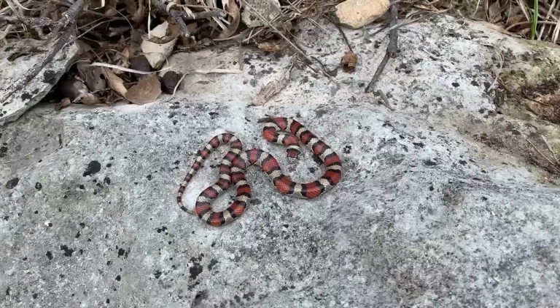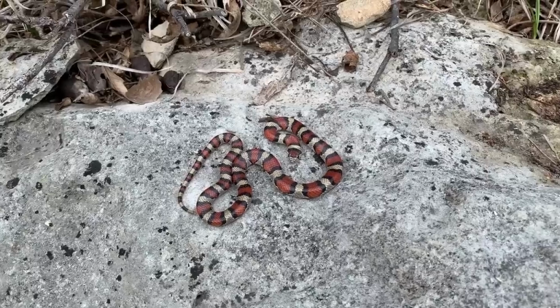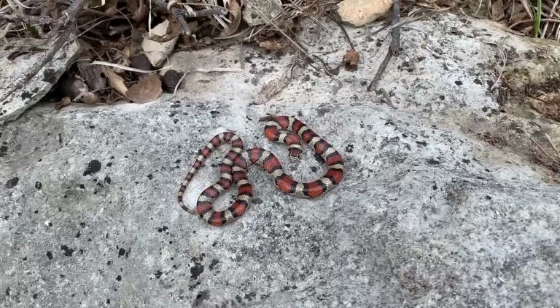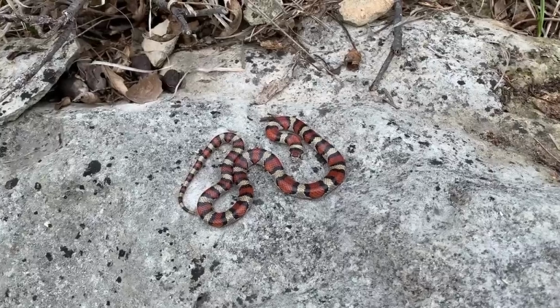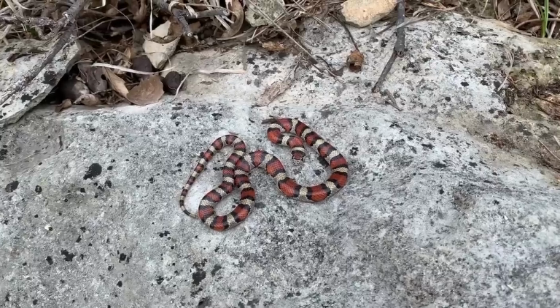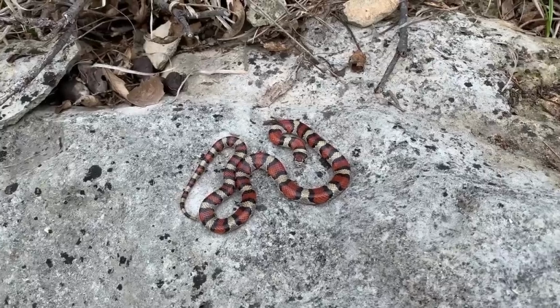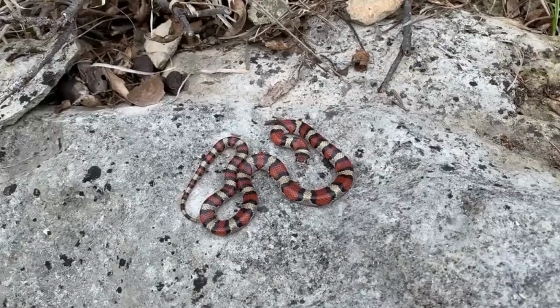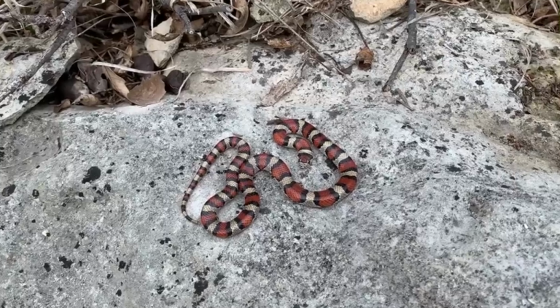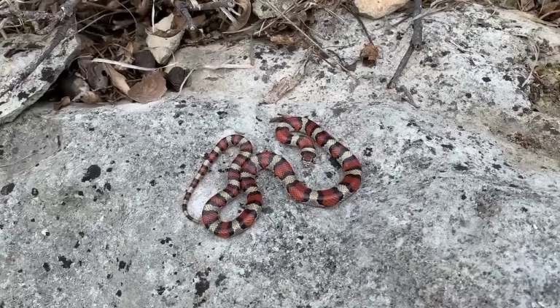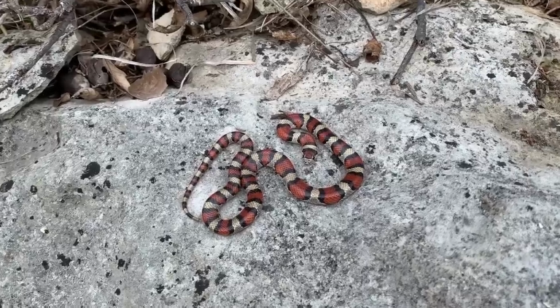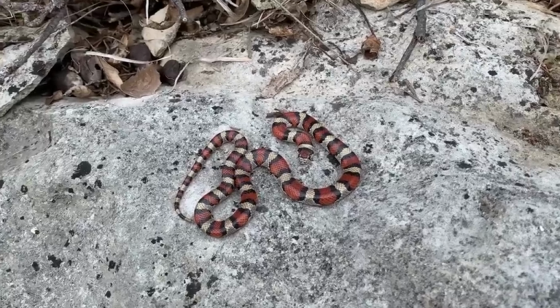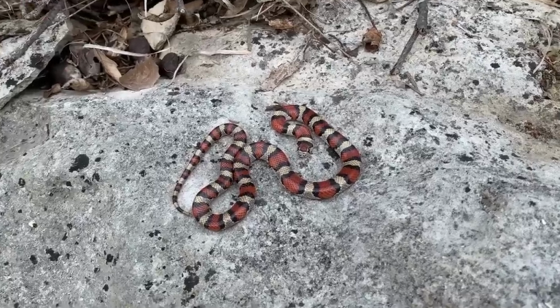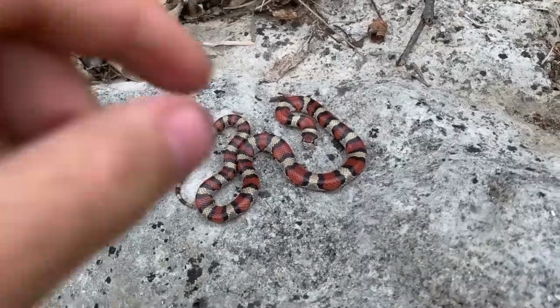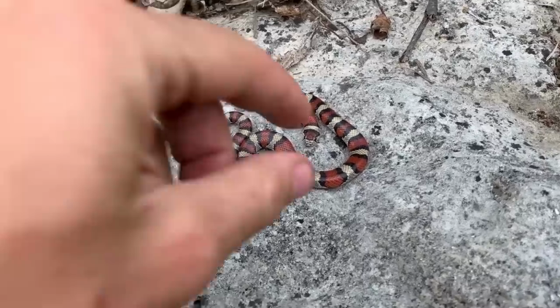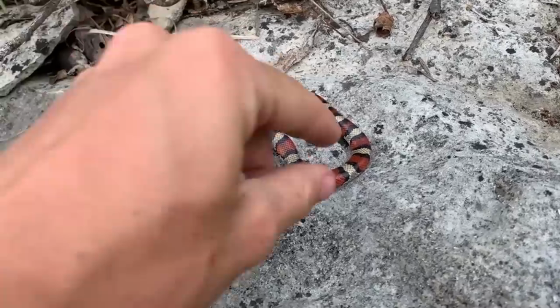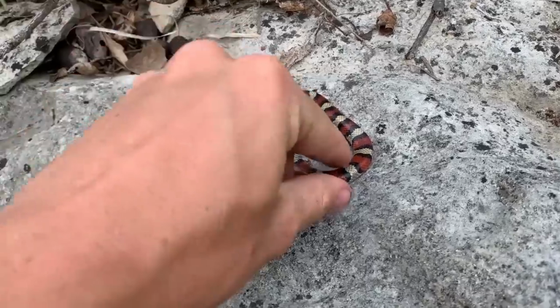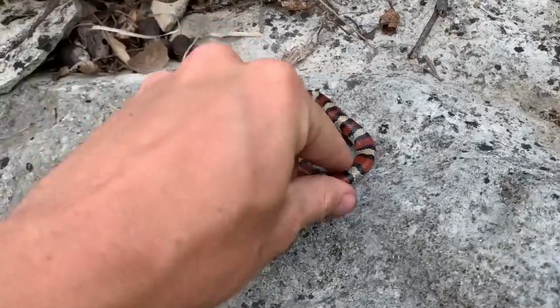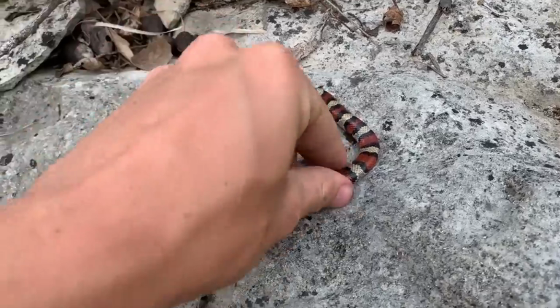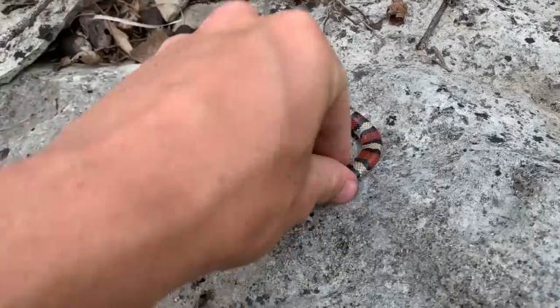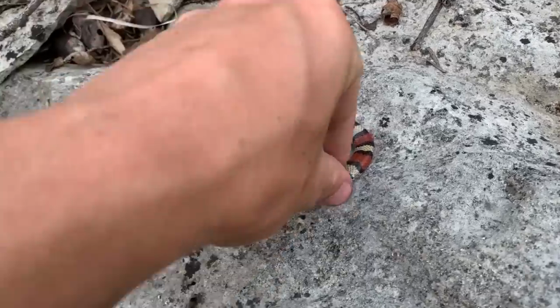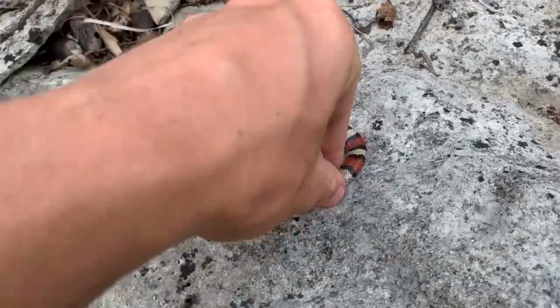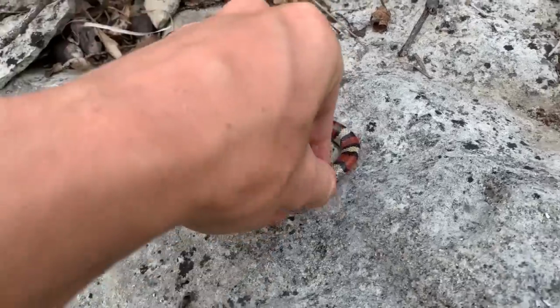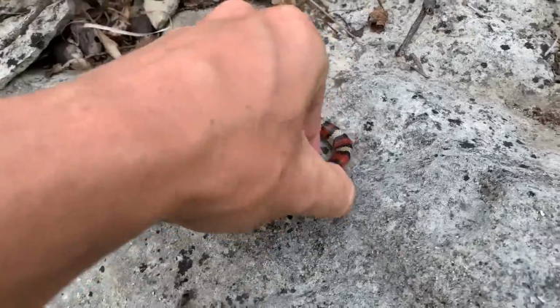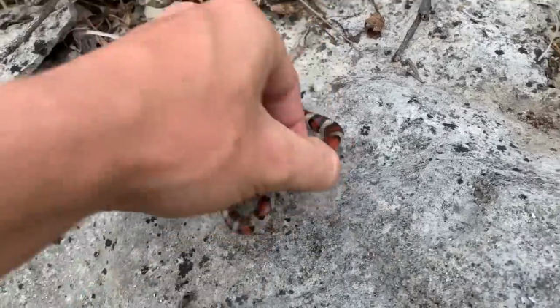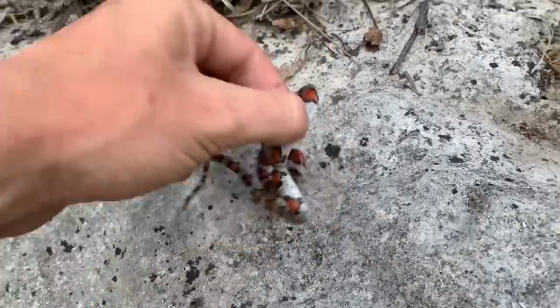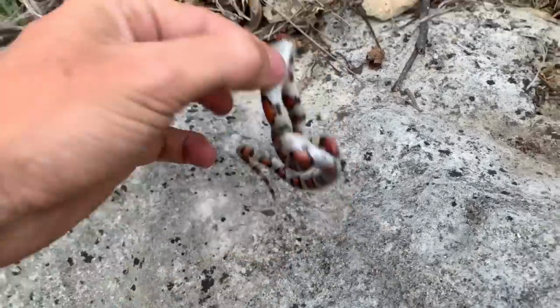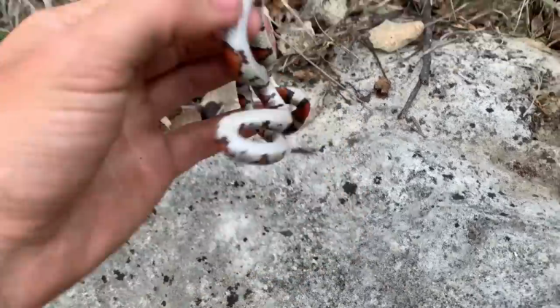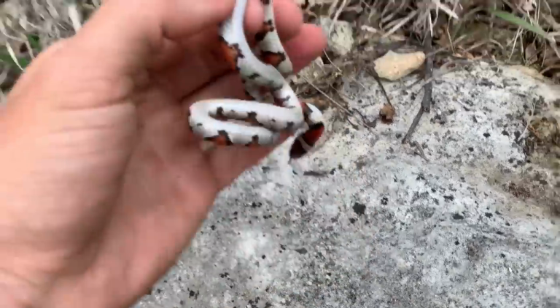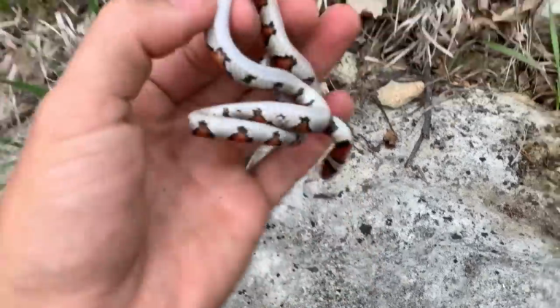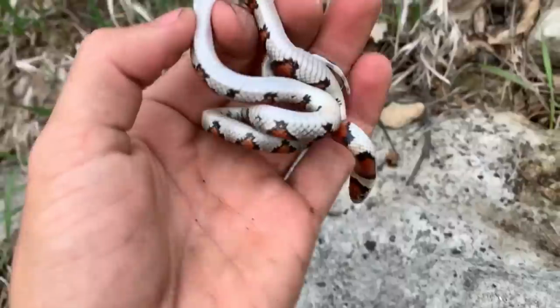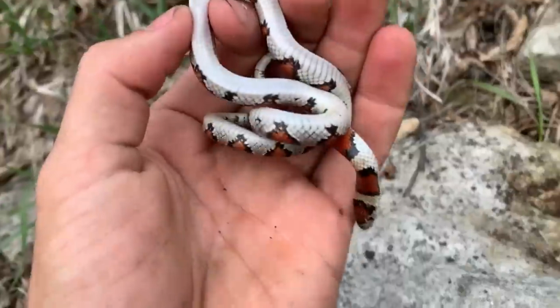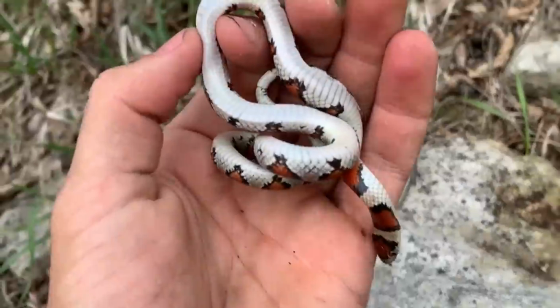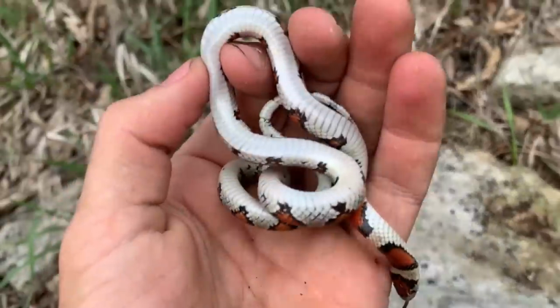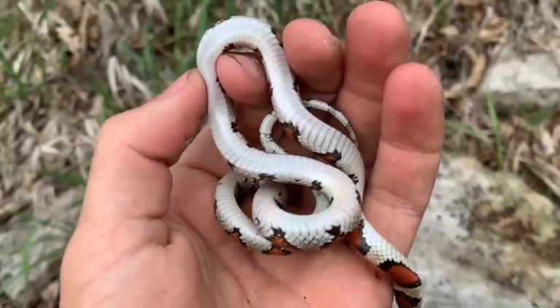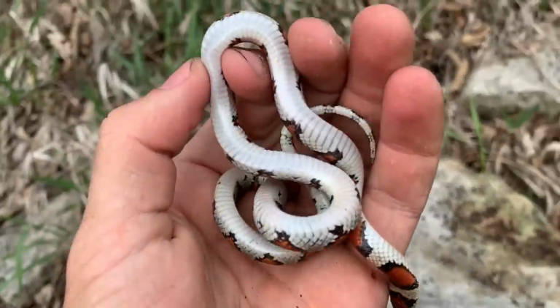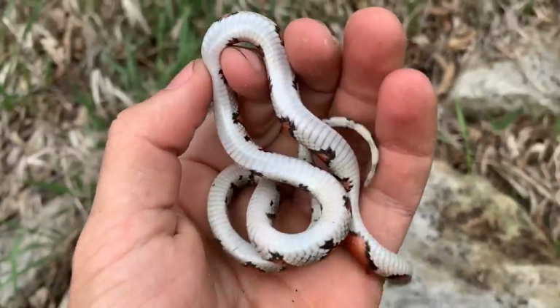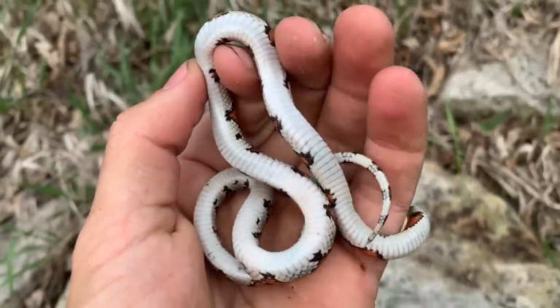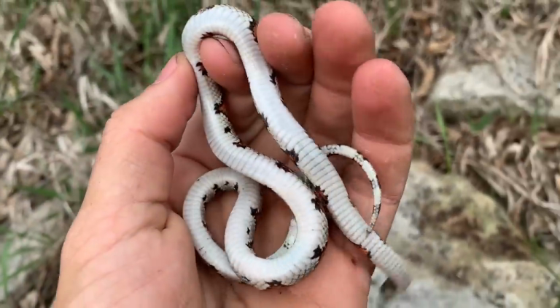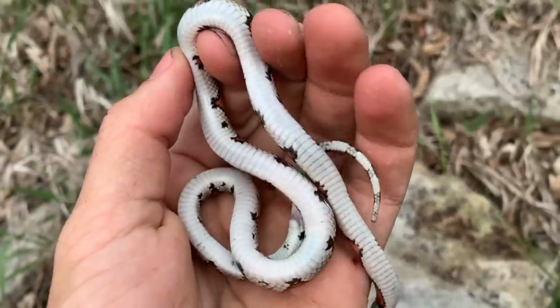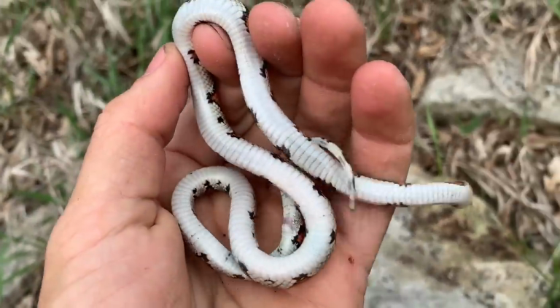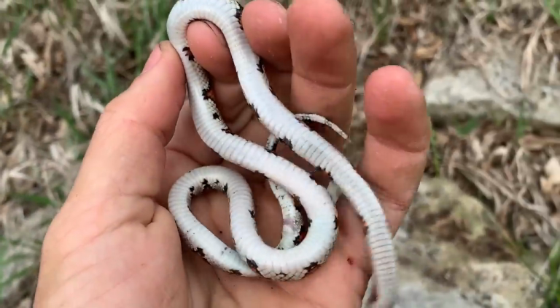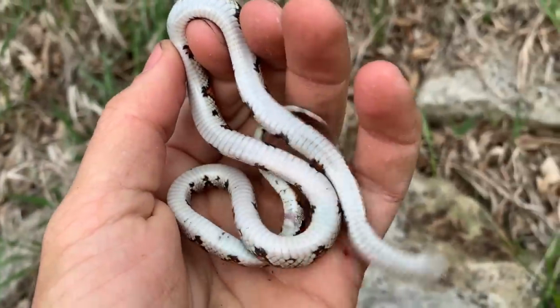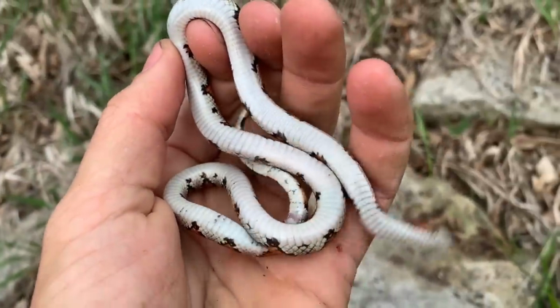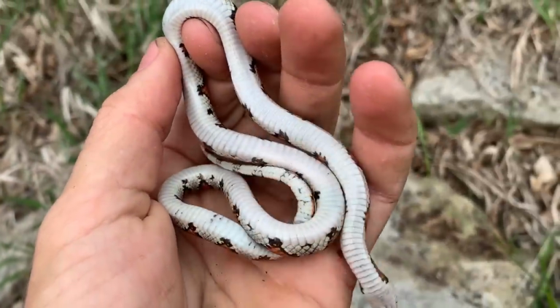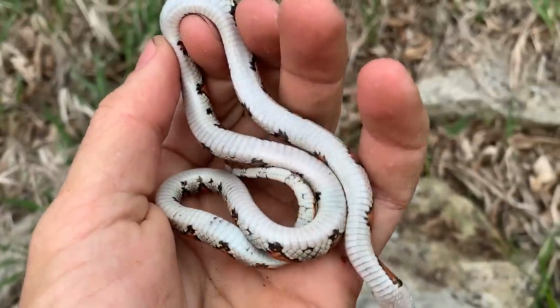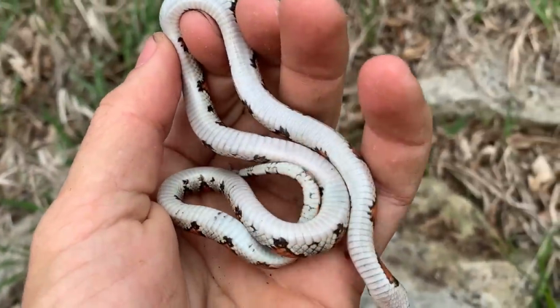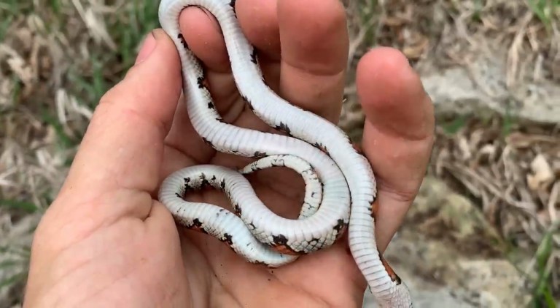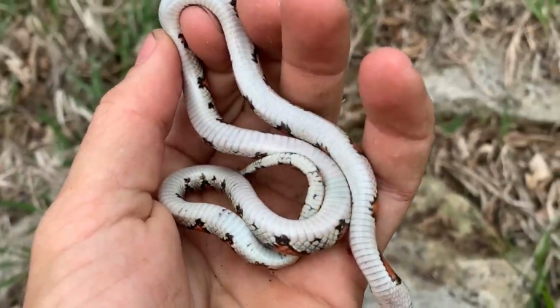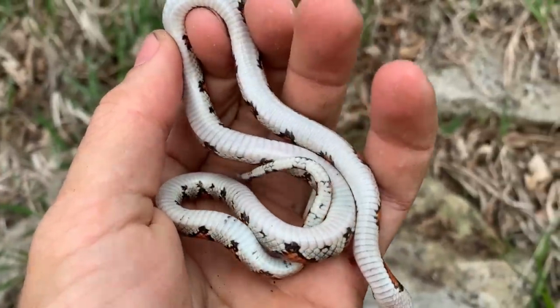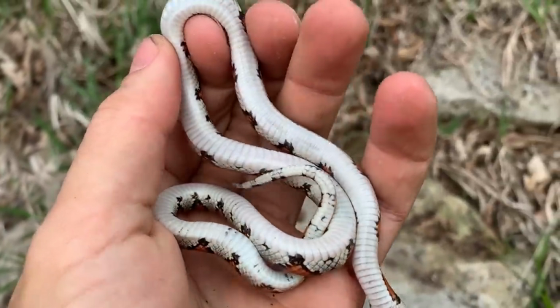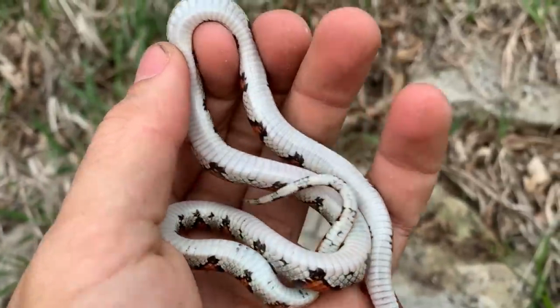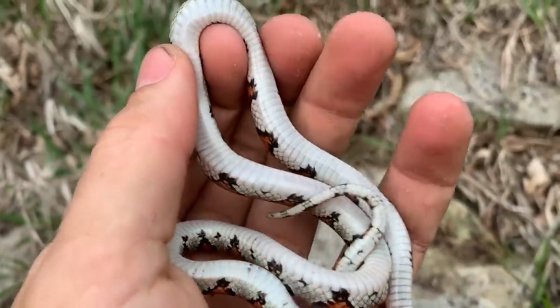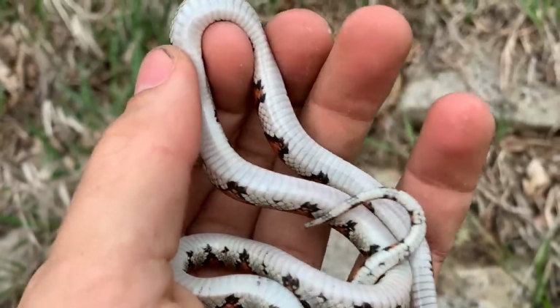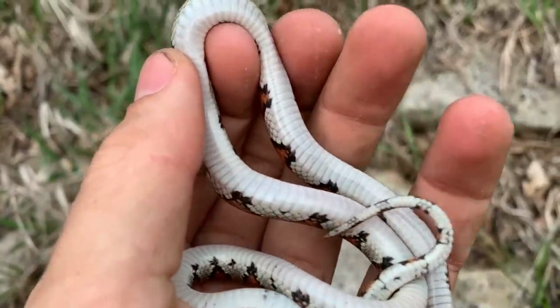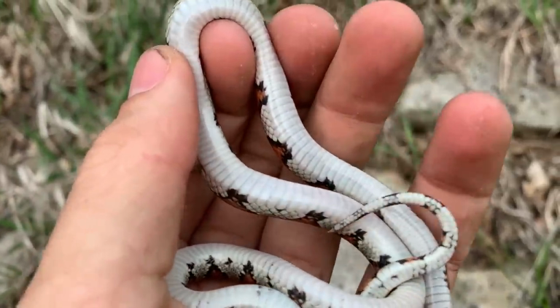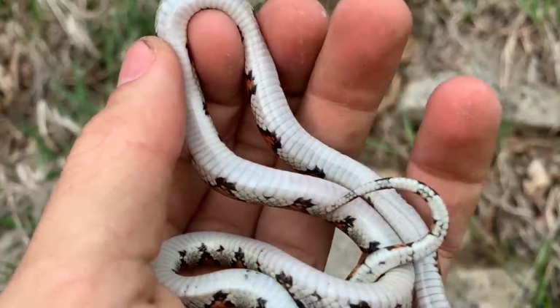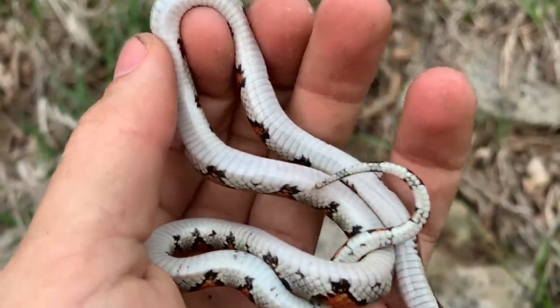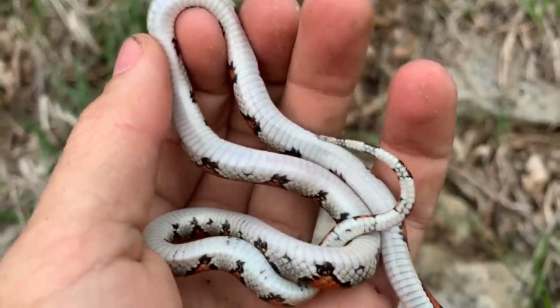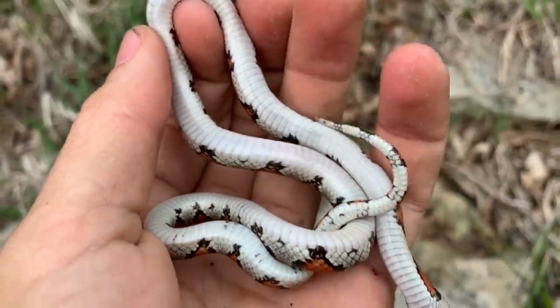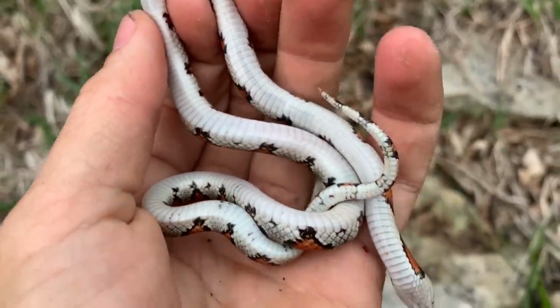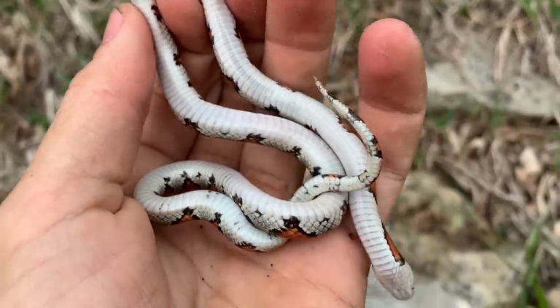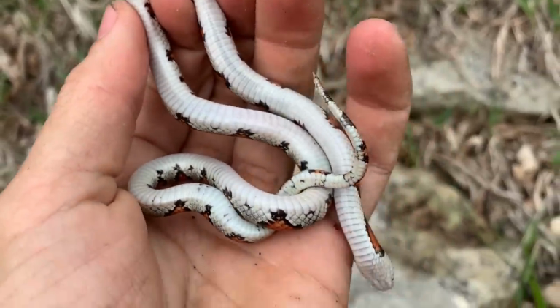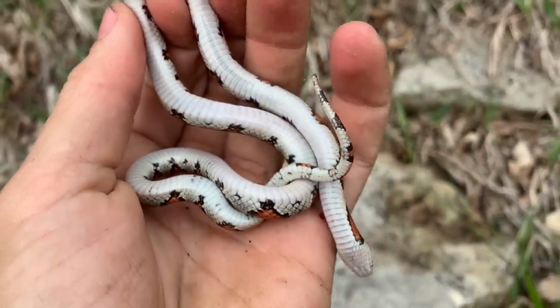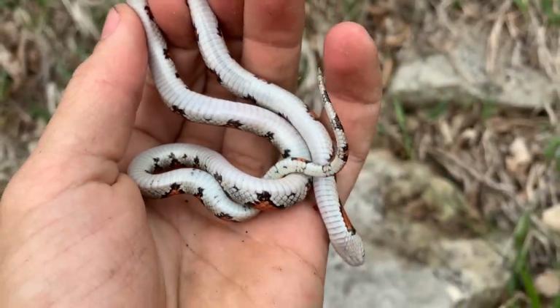Alright guys, here's one more look at this most recent milk snake — this is number 18. Only need two more. Look at that white belly — that is insane.